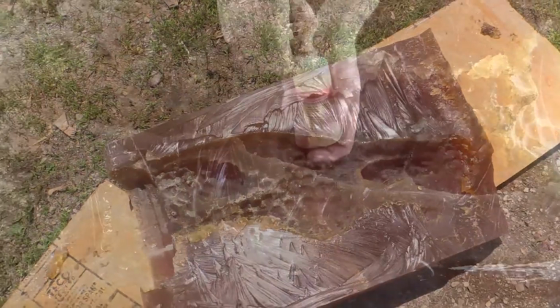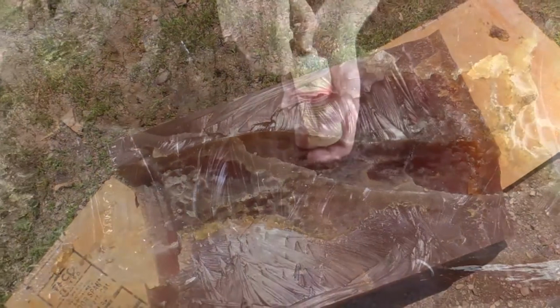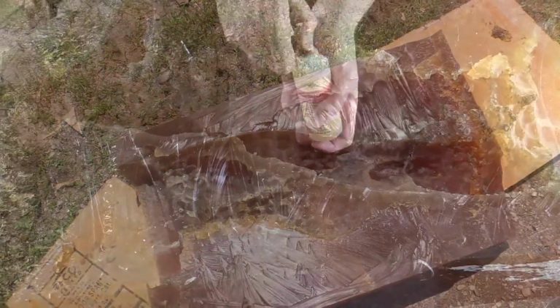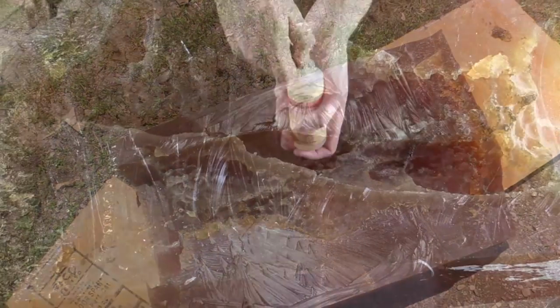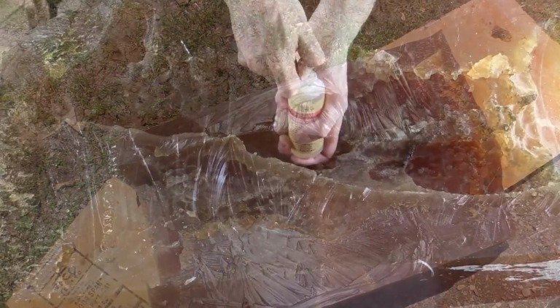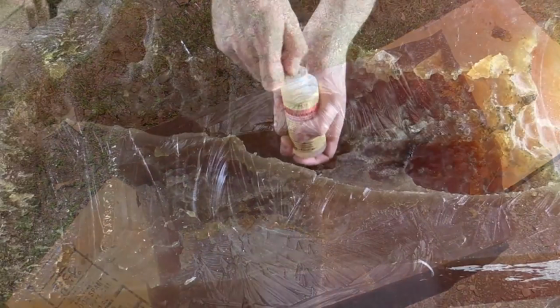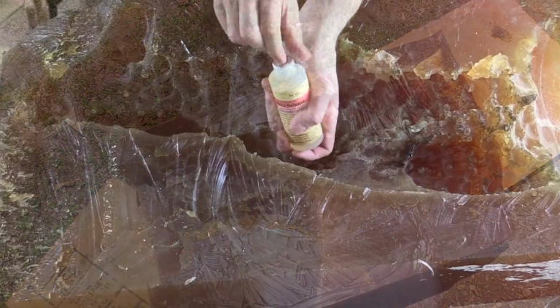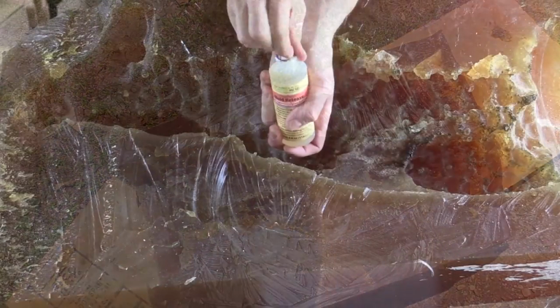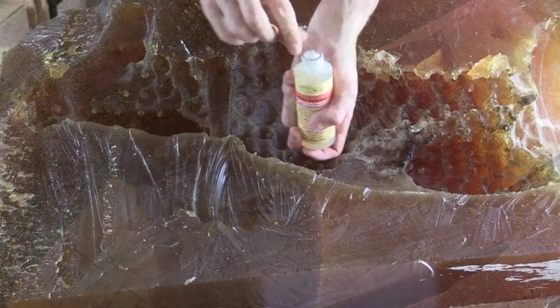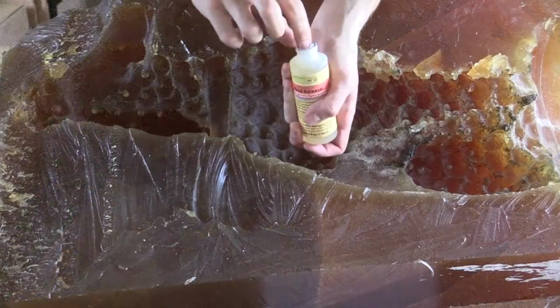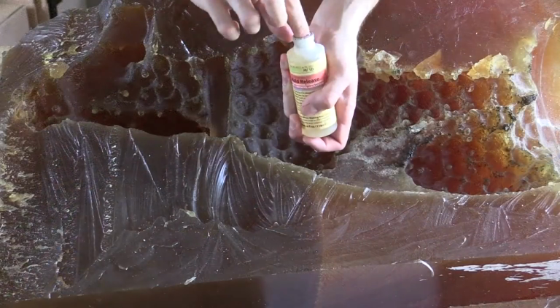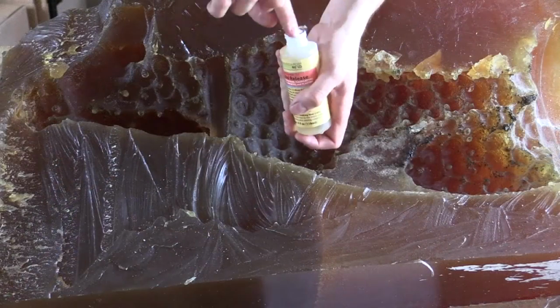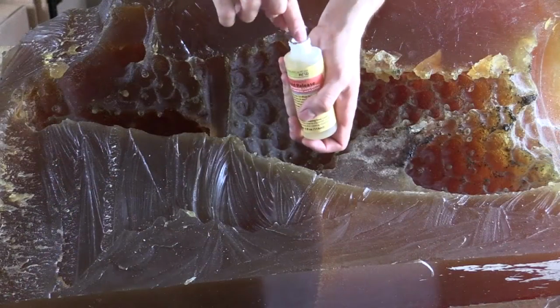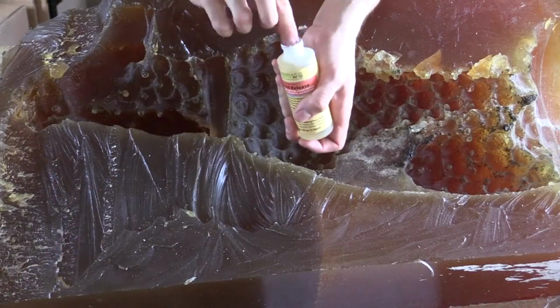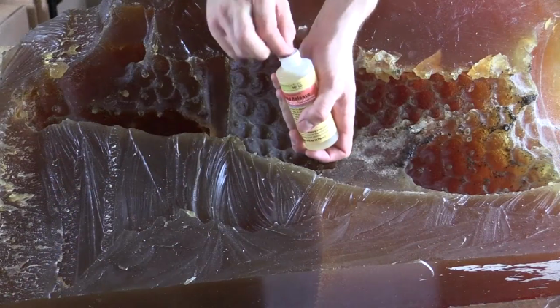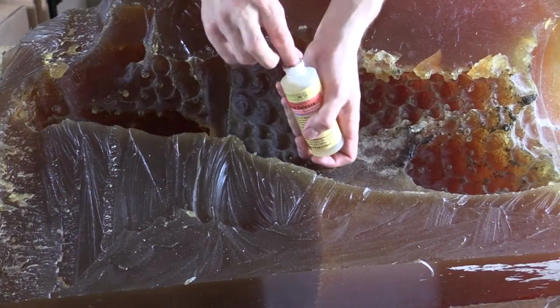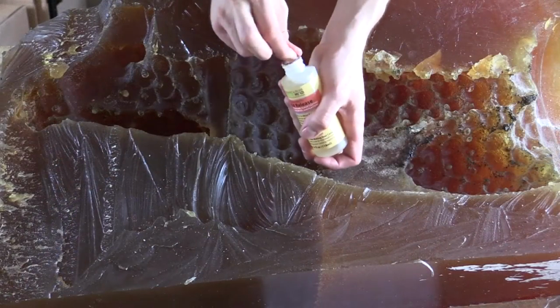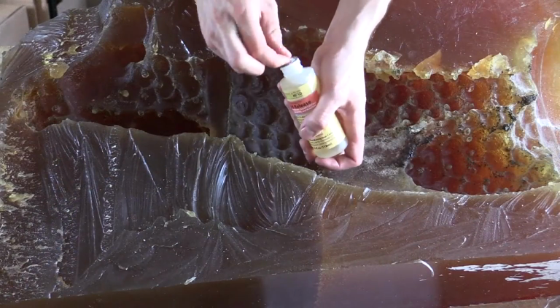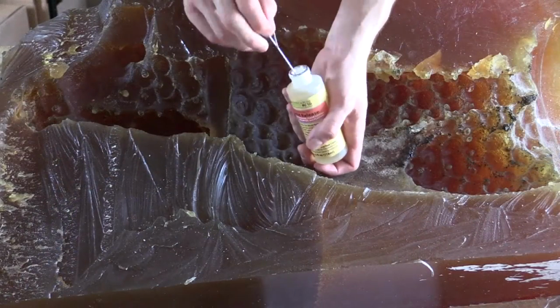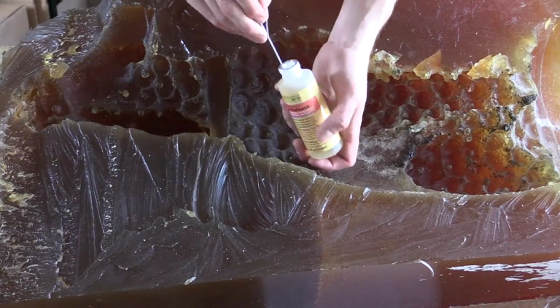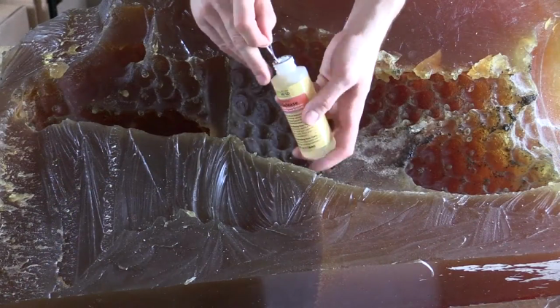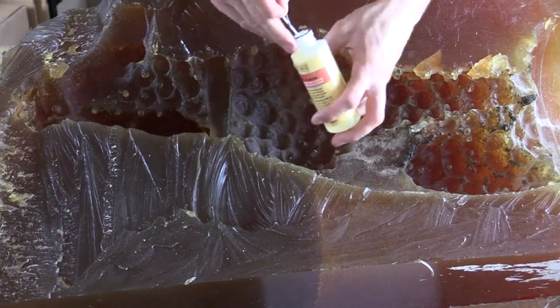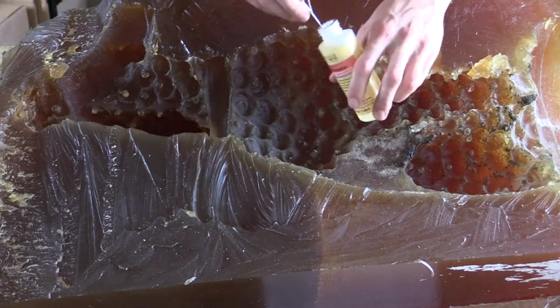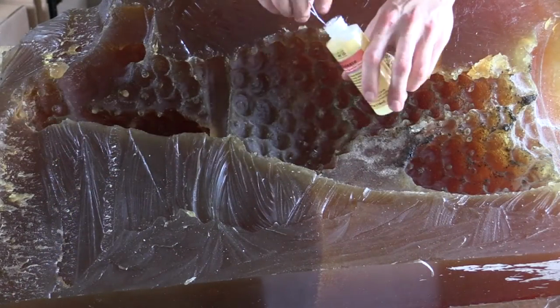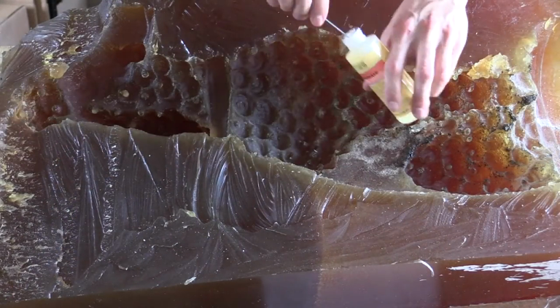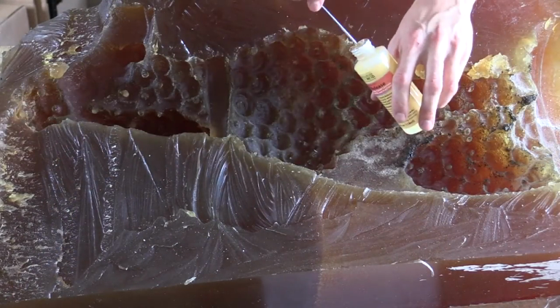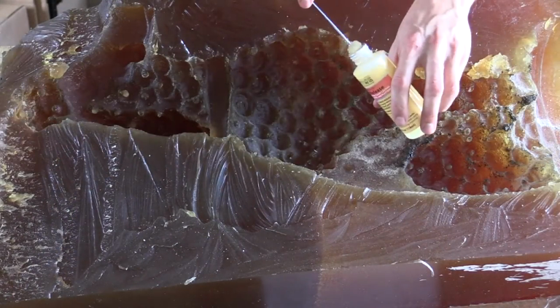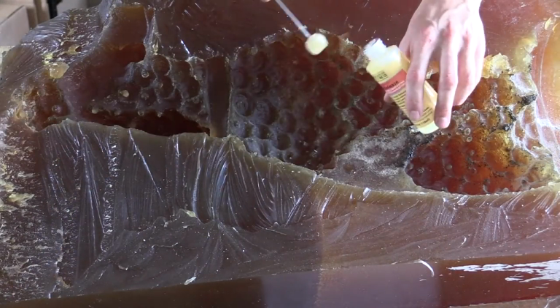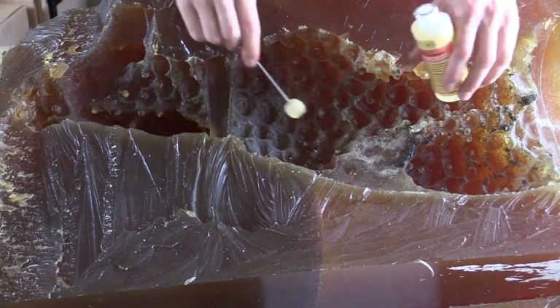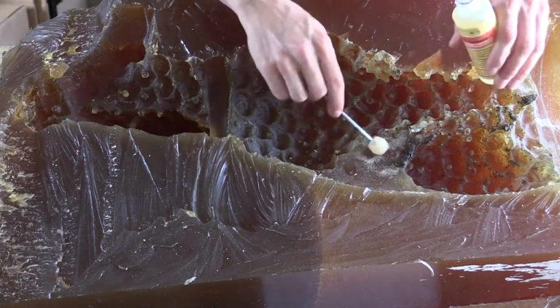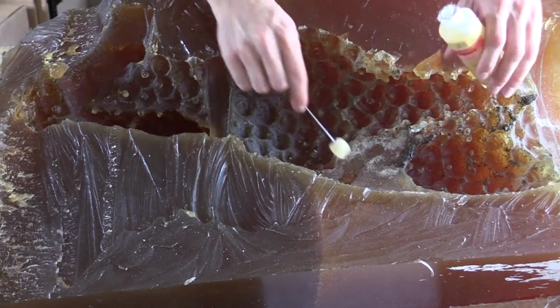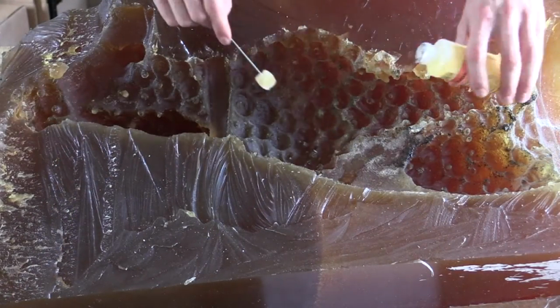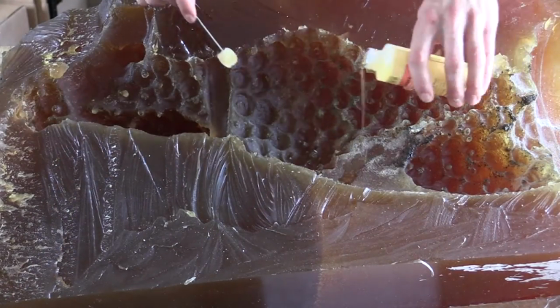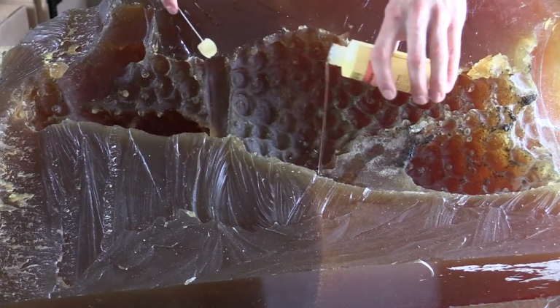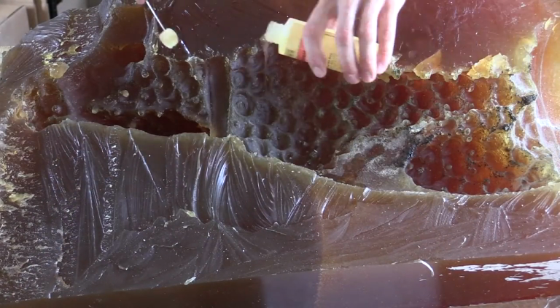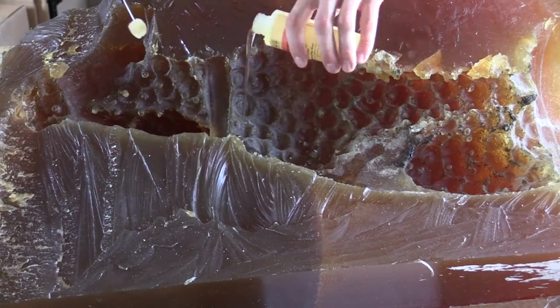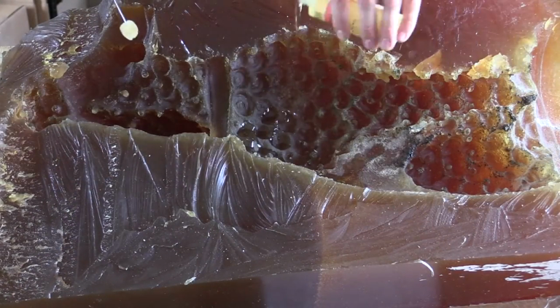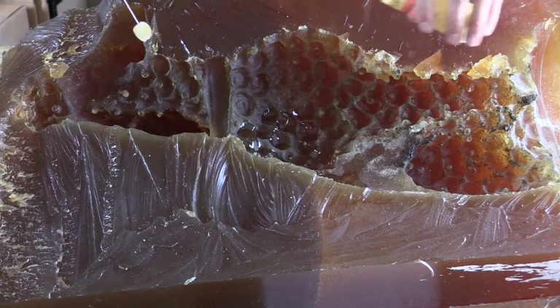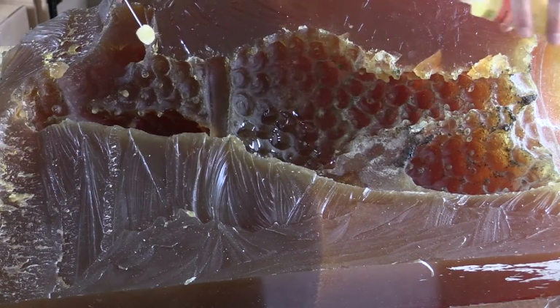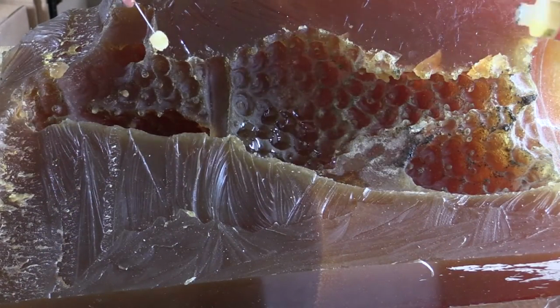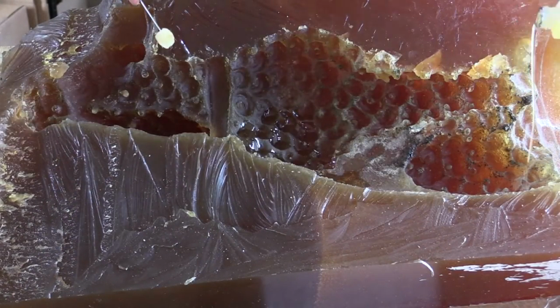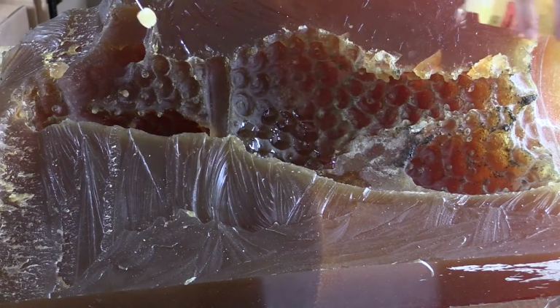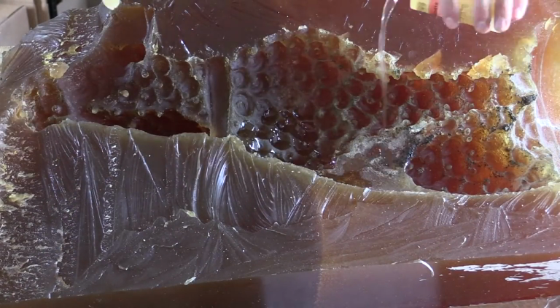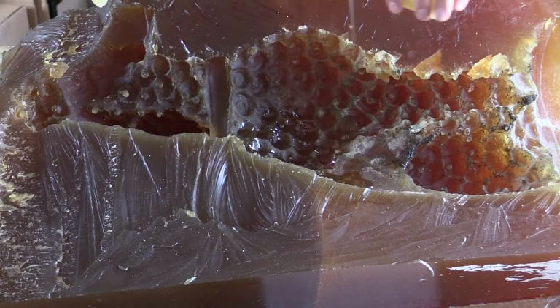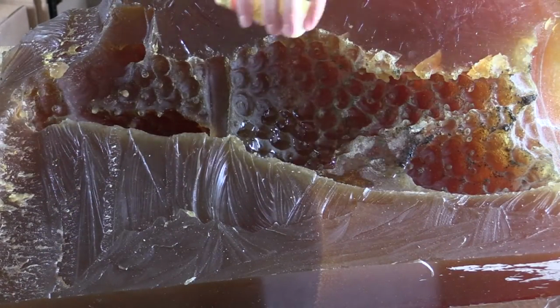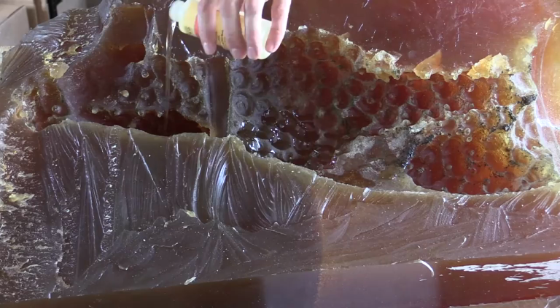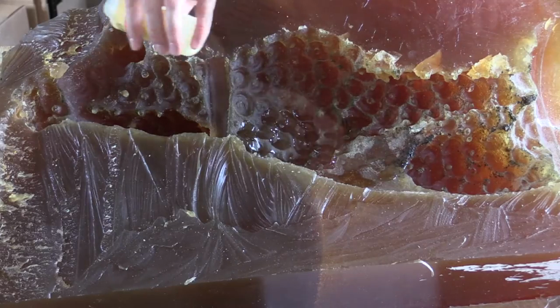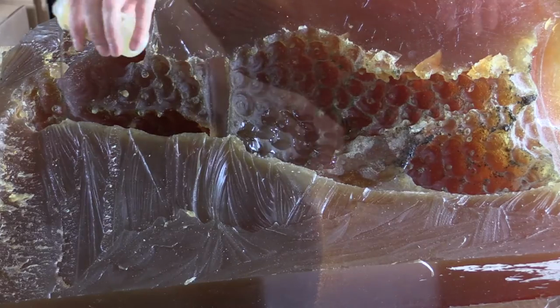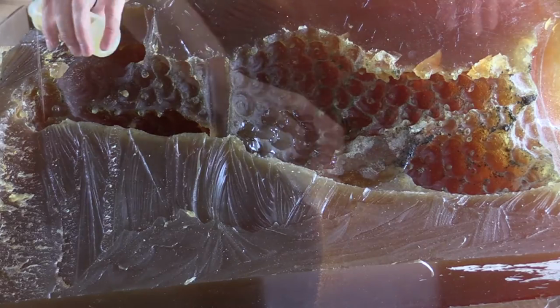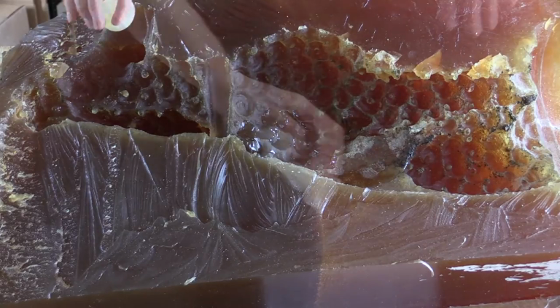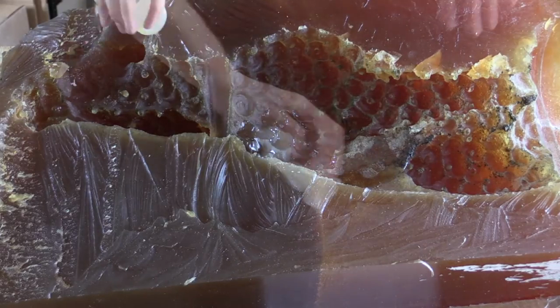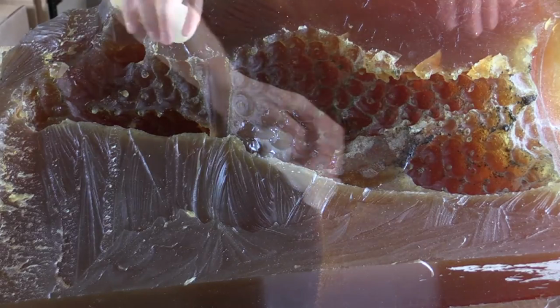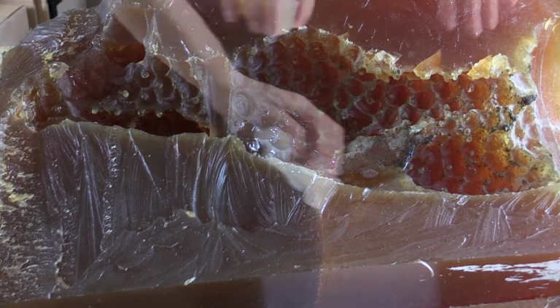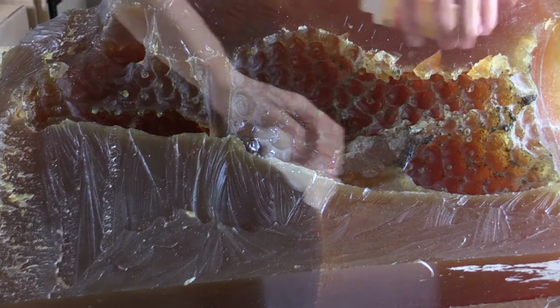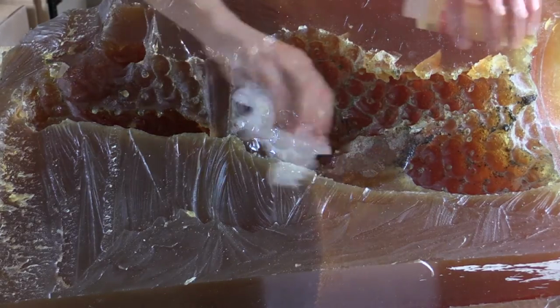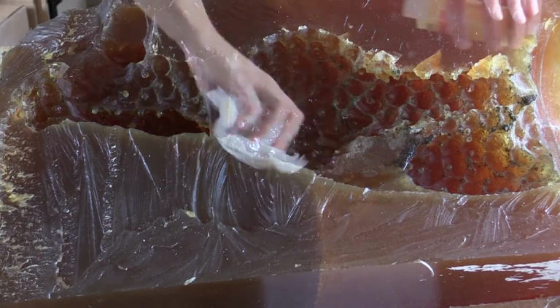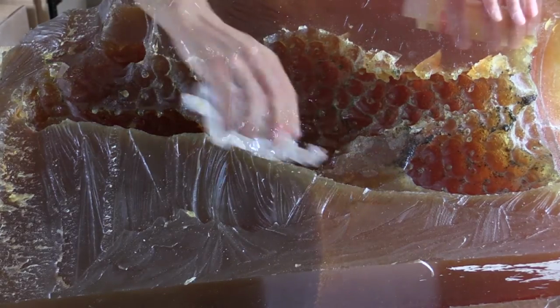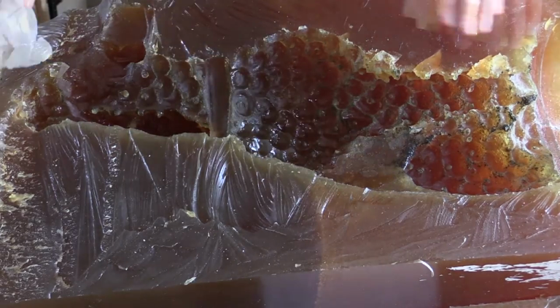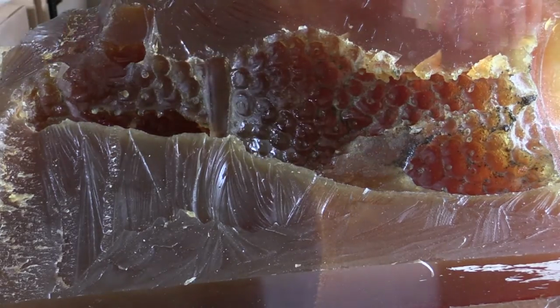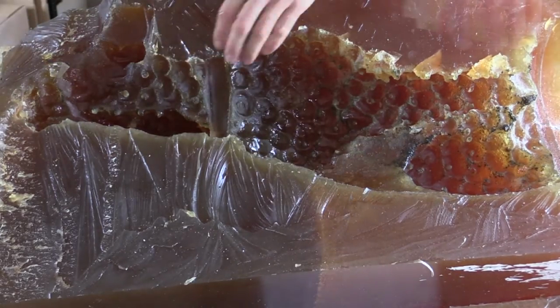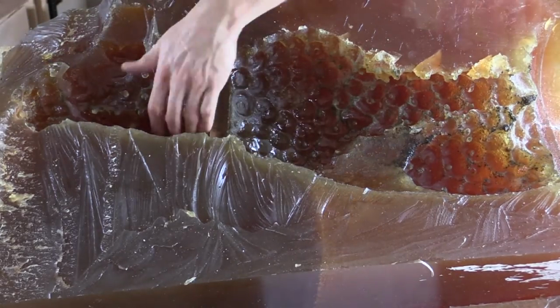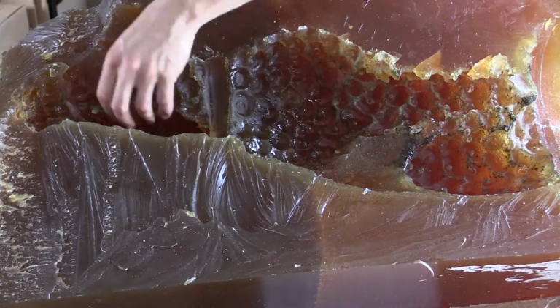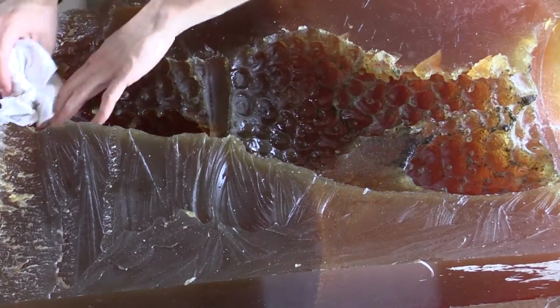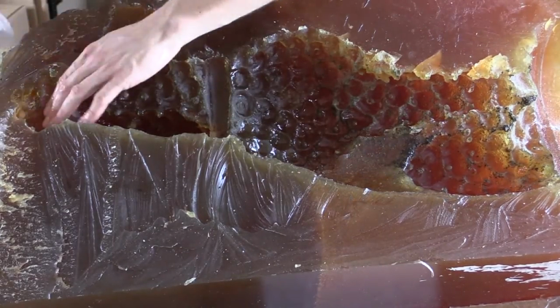Once you do get the original out of the mold, coat it with mold release and put the two halves back together in the mold box and prepare it for cement.